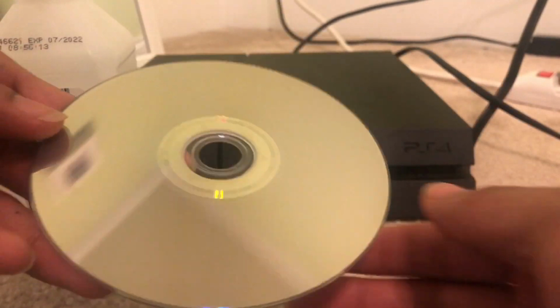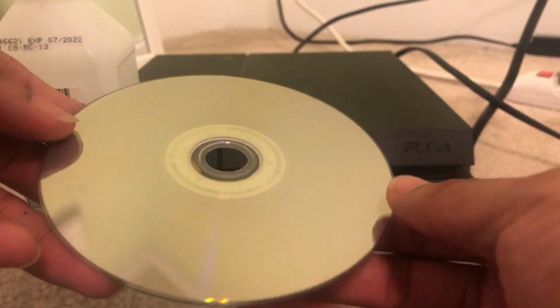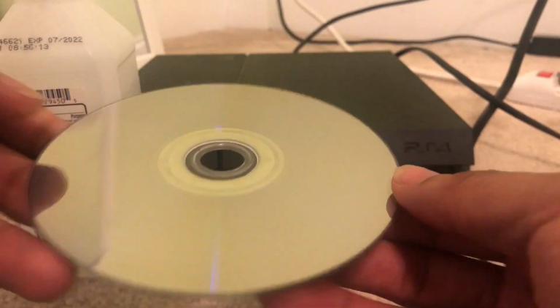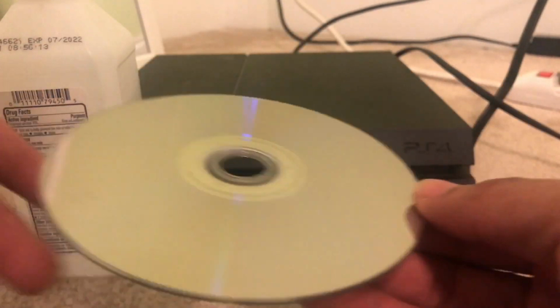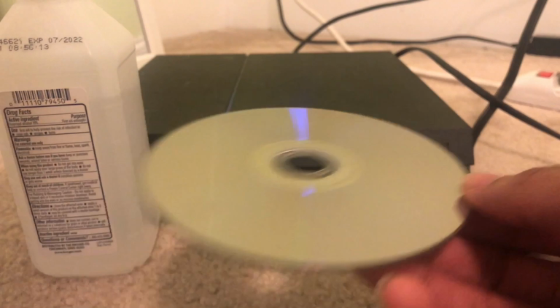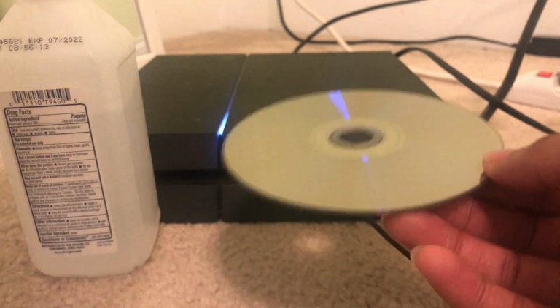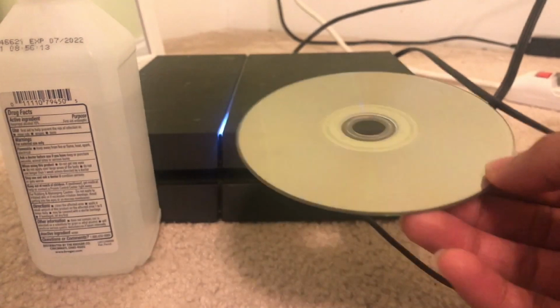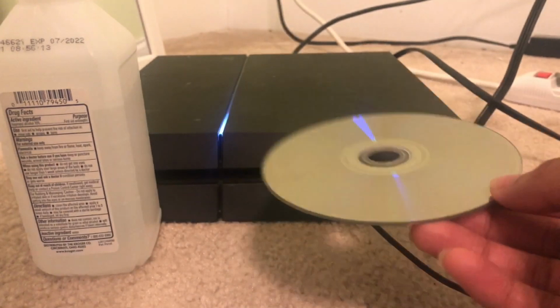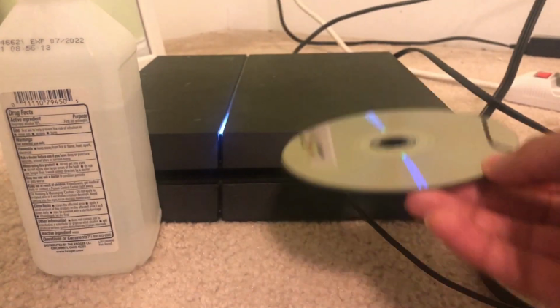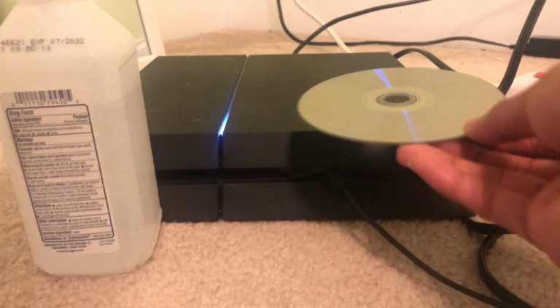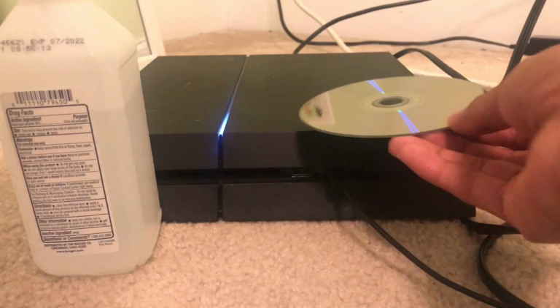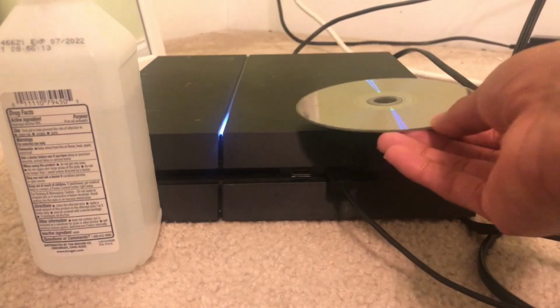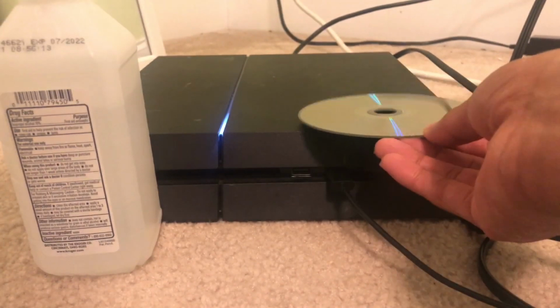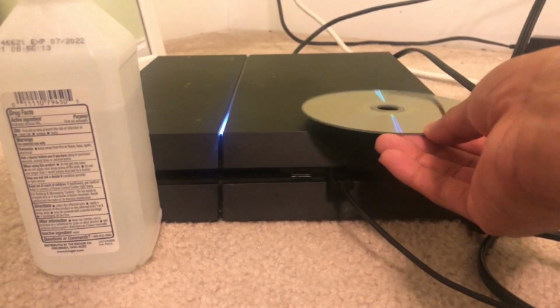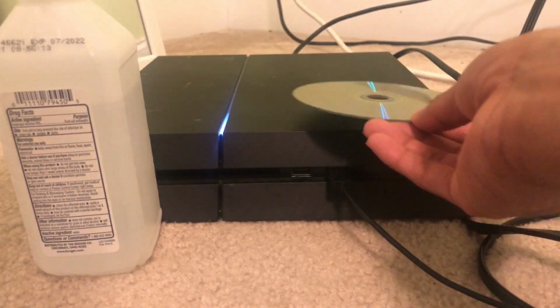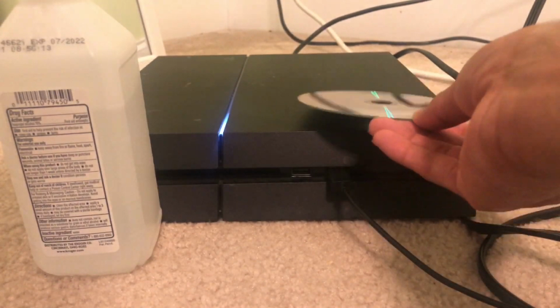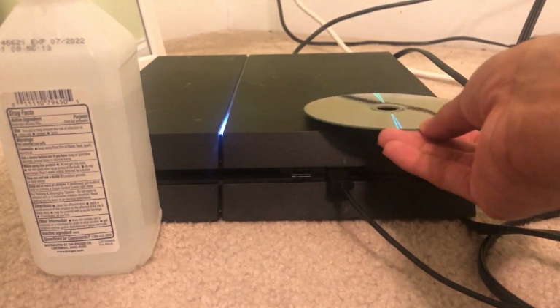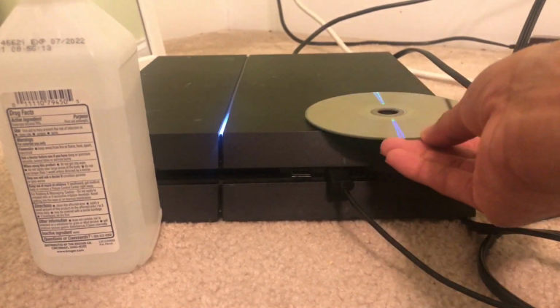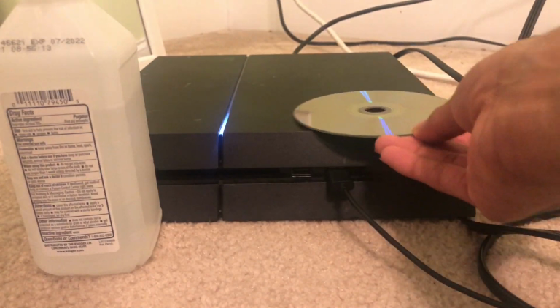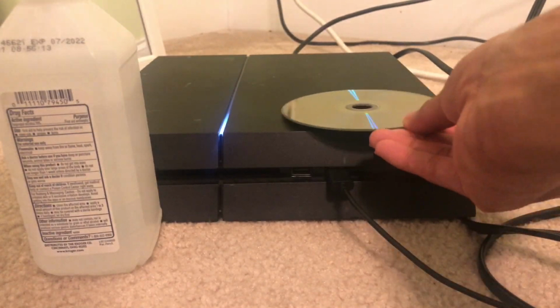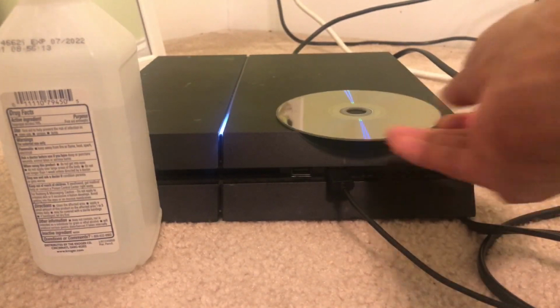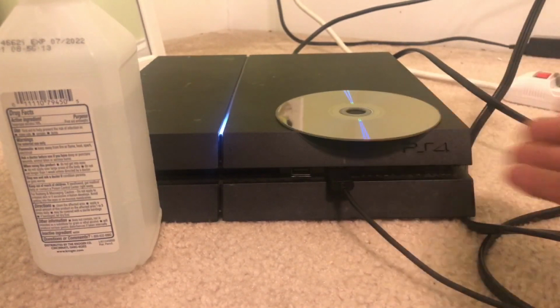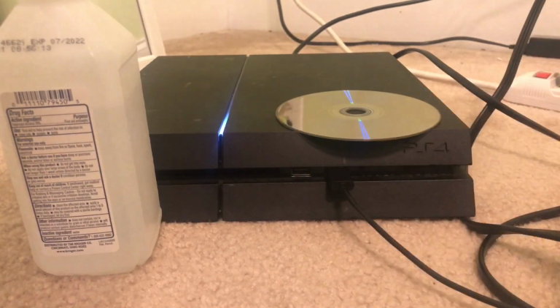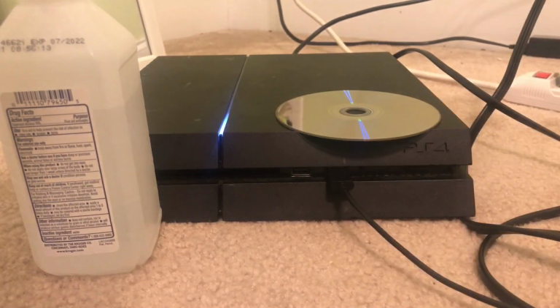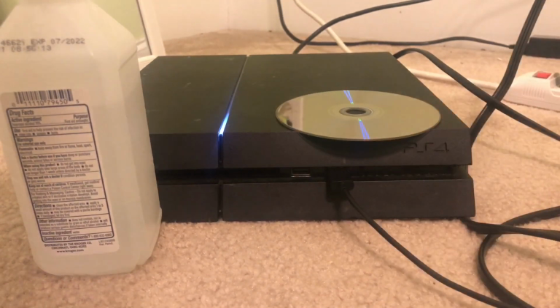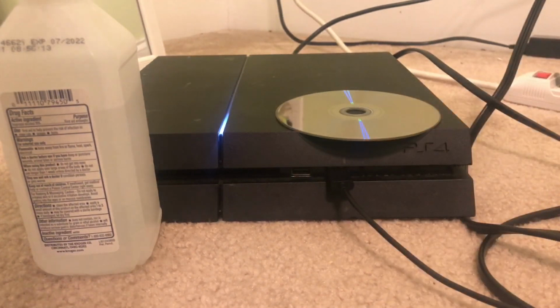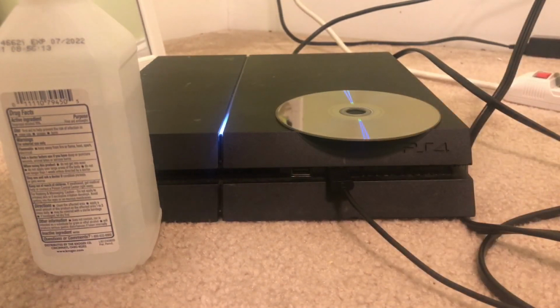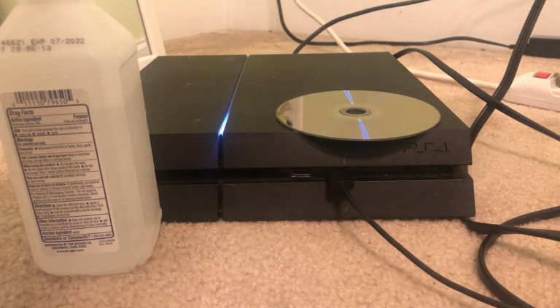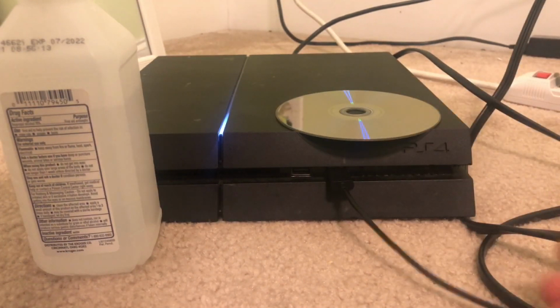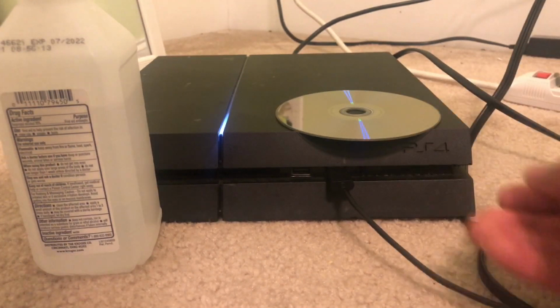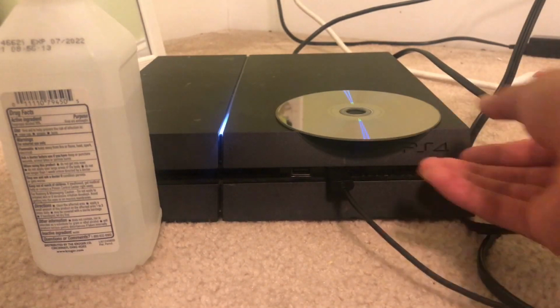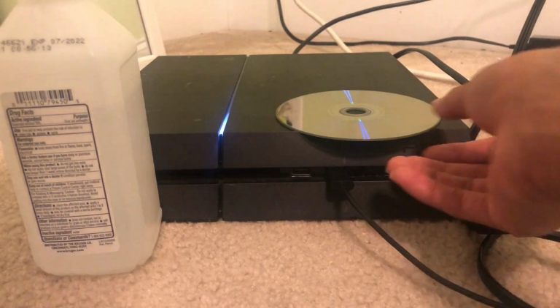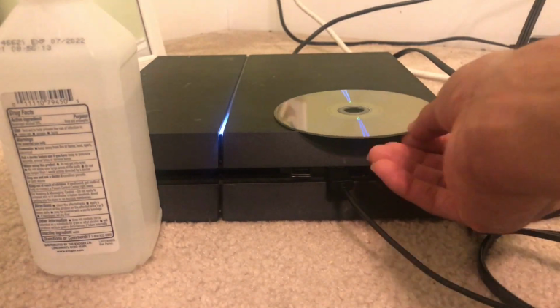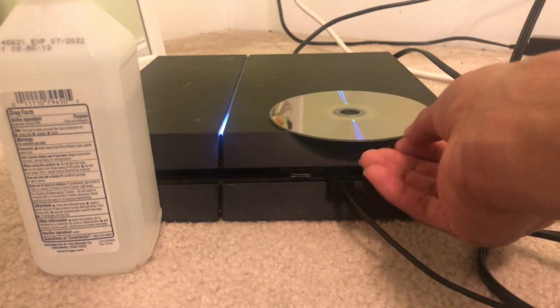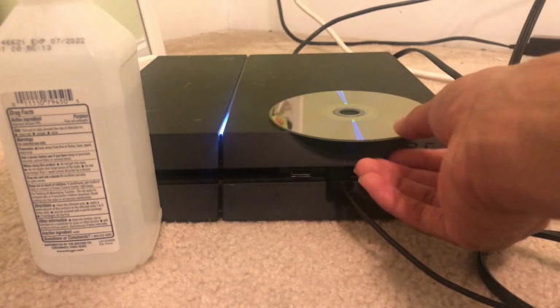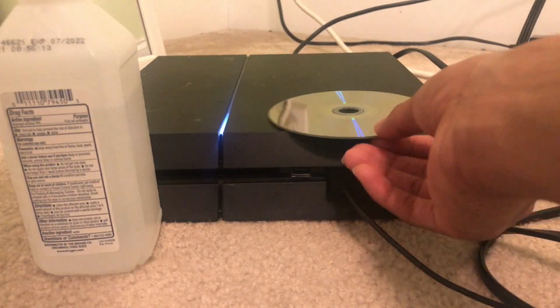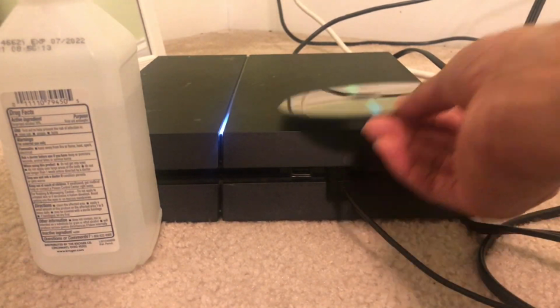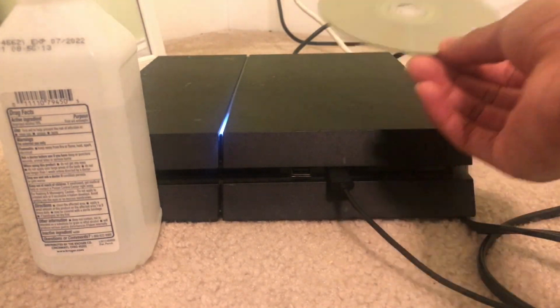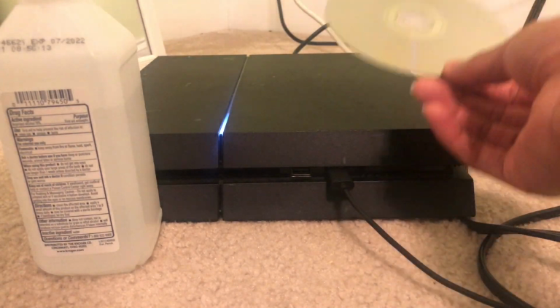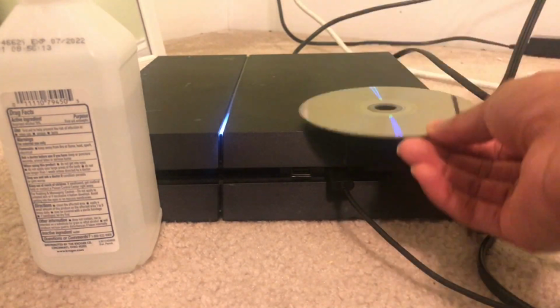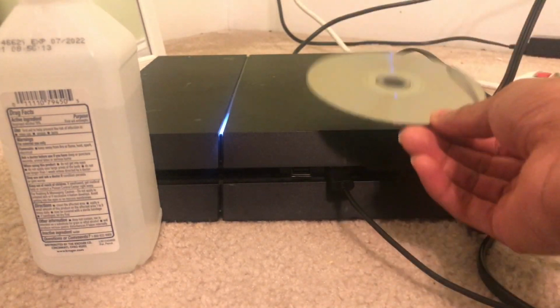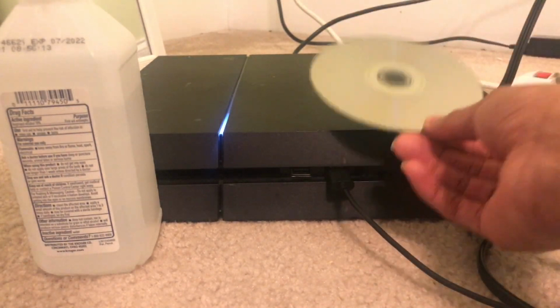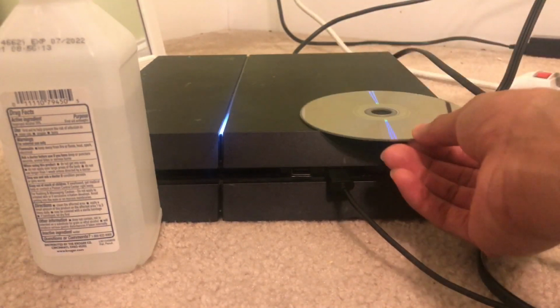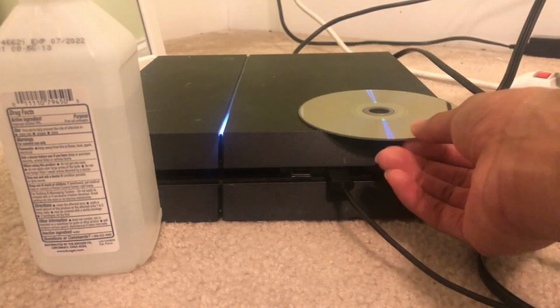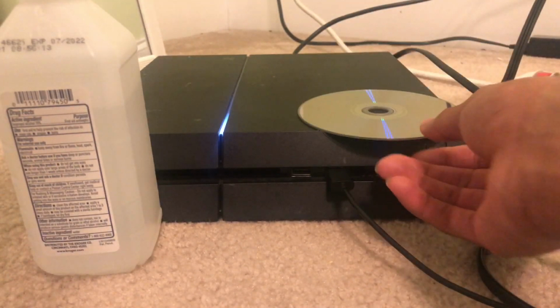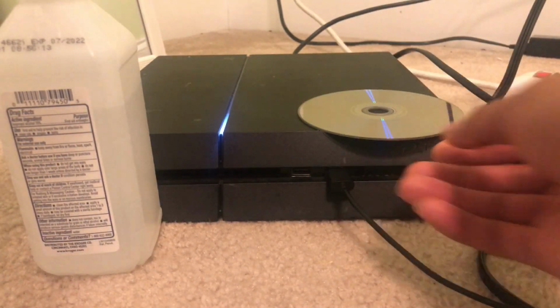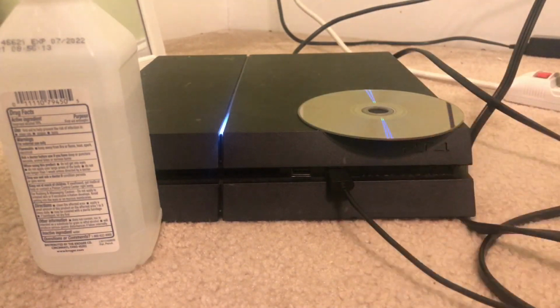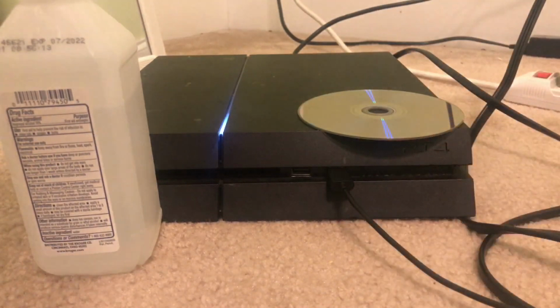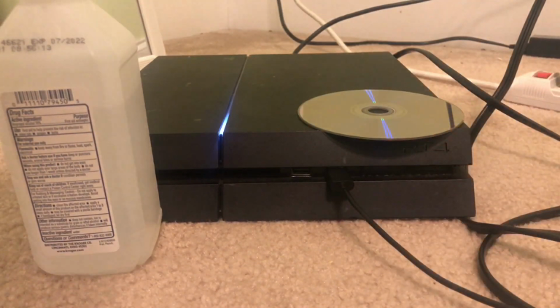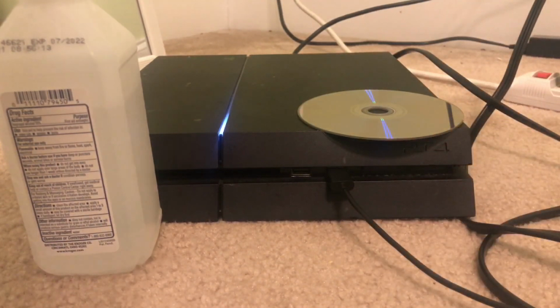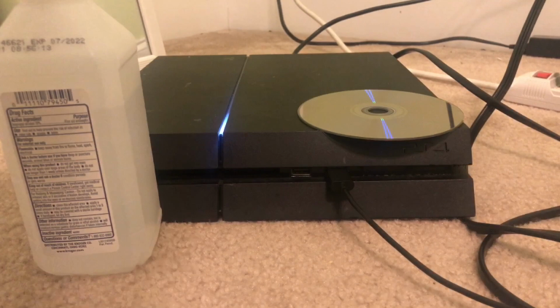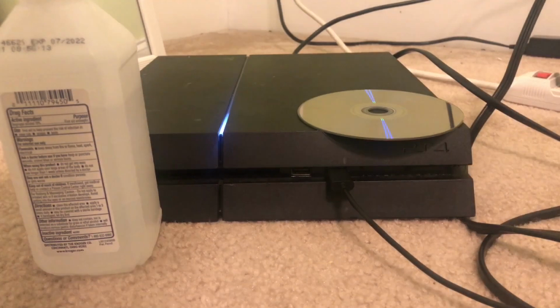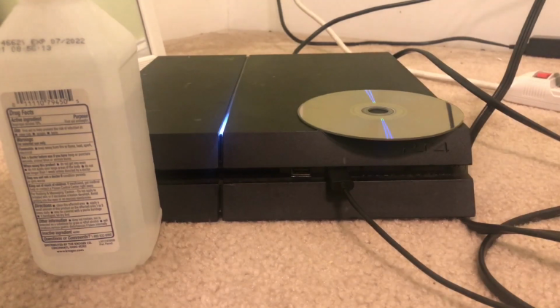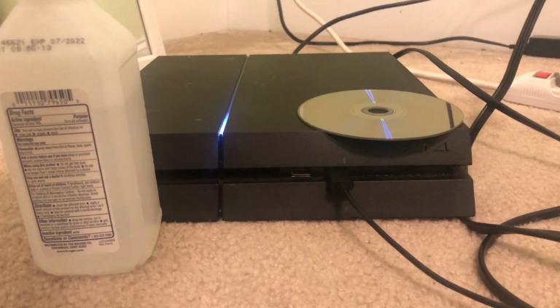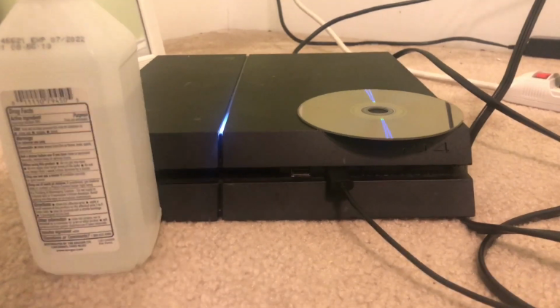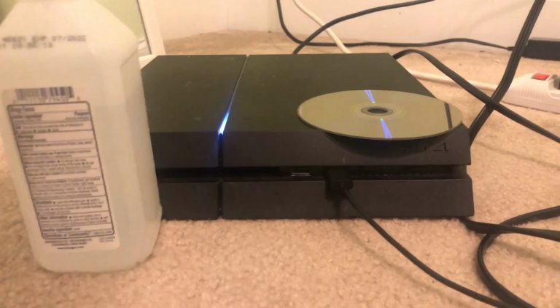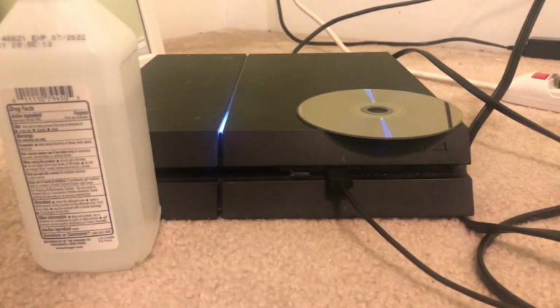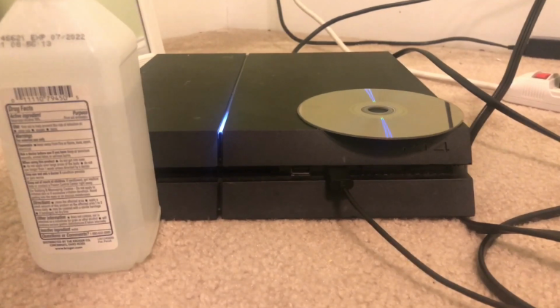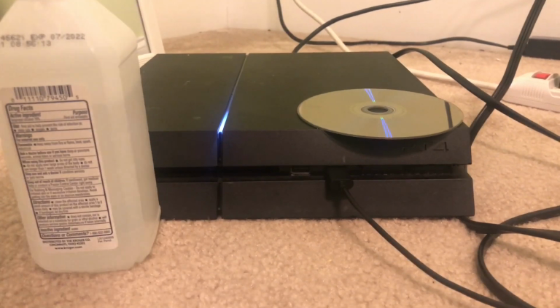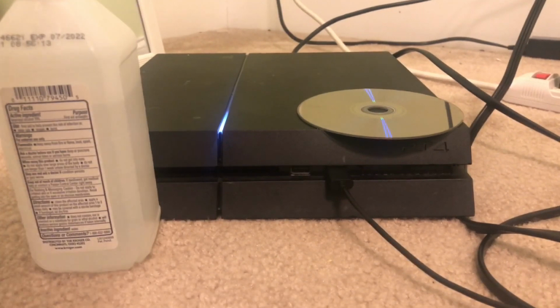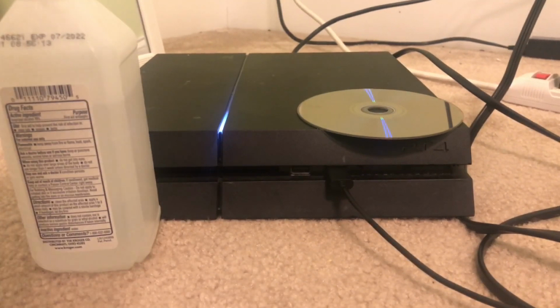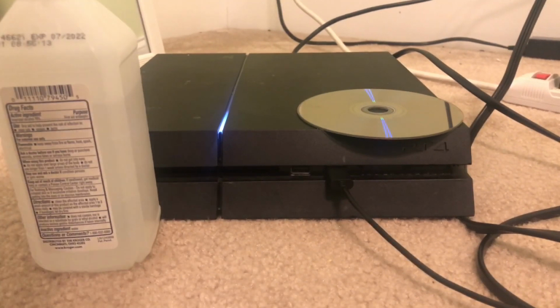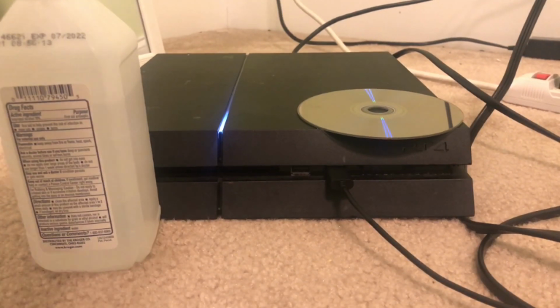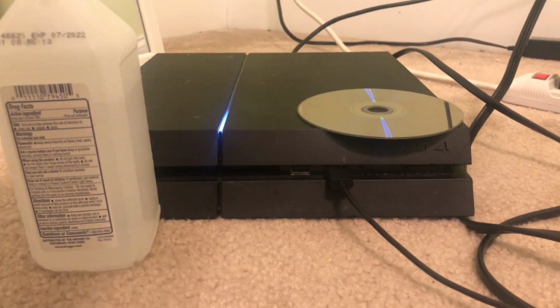If you don't have alcohol, you can just use water. Once you do that, let it air dry — just sit it right there on your PlayStation and let it air dry. If that doesn't help, let's go to the next method.